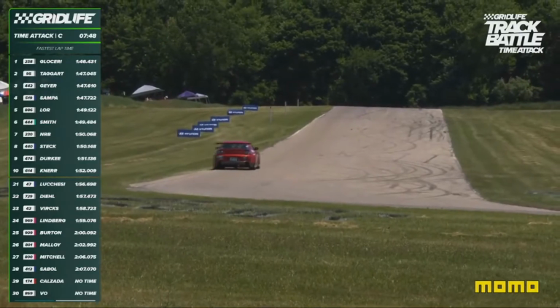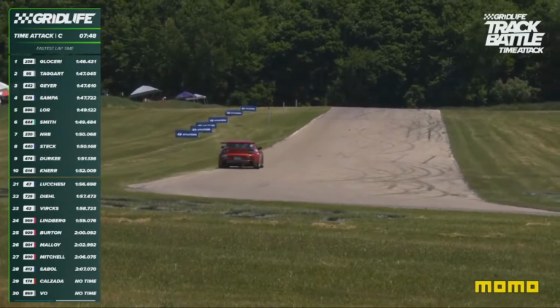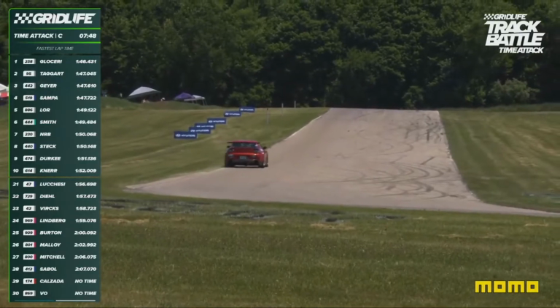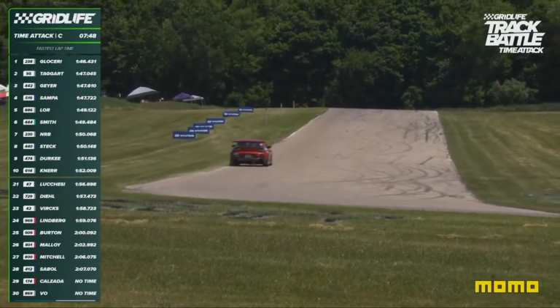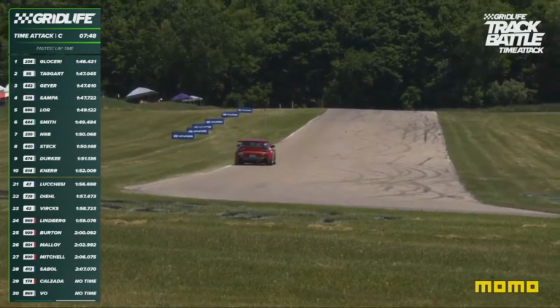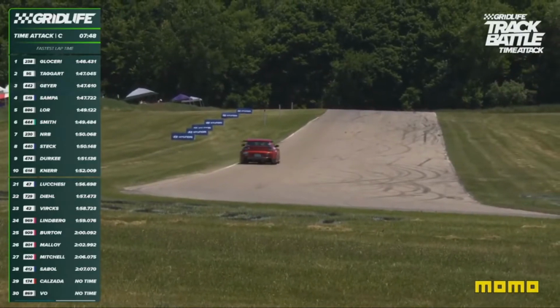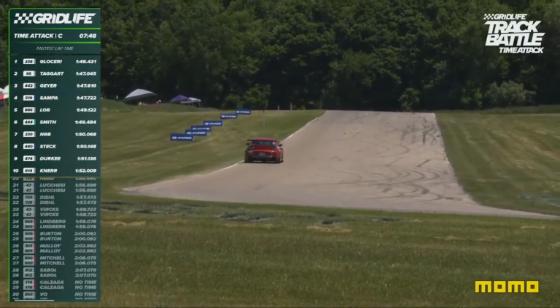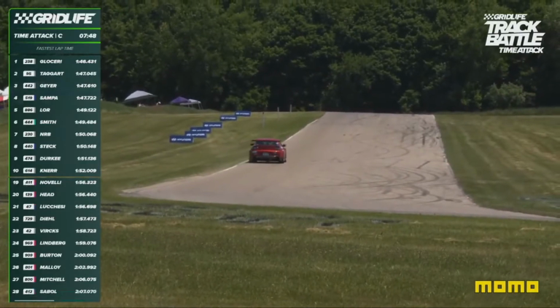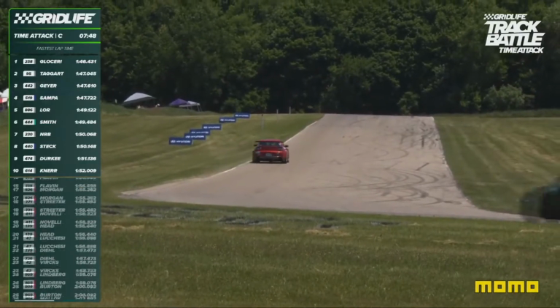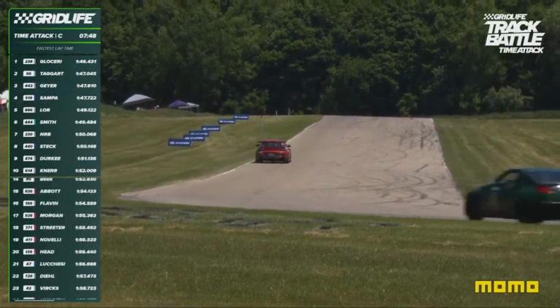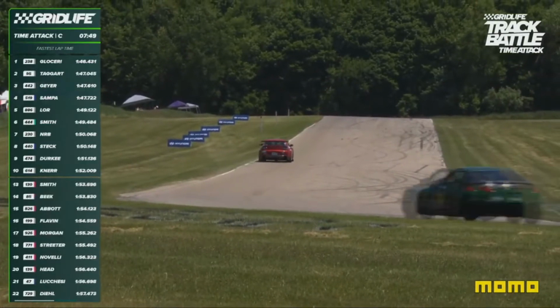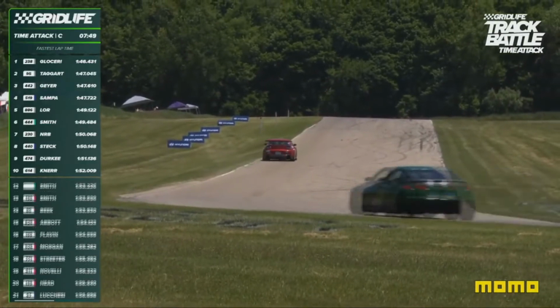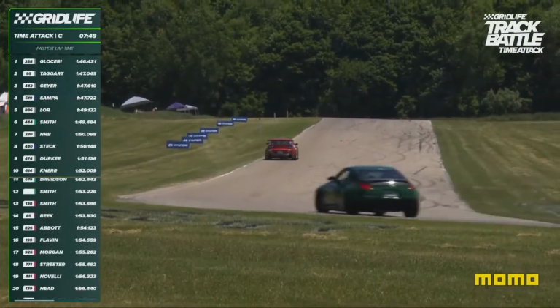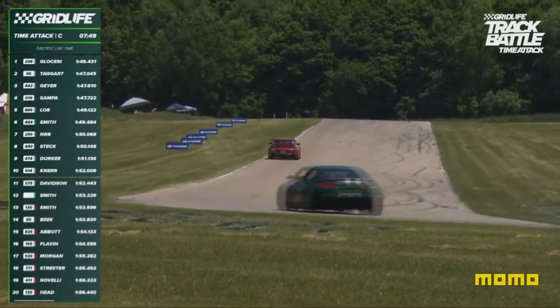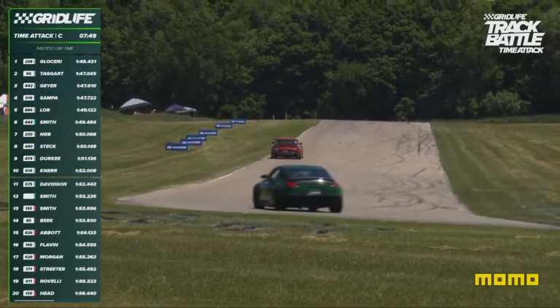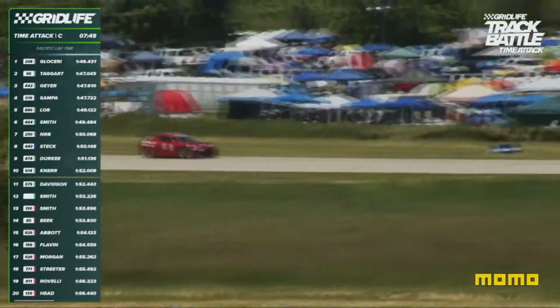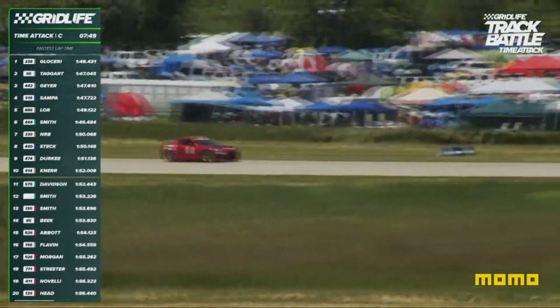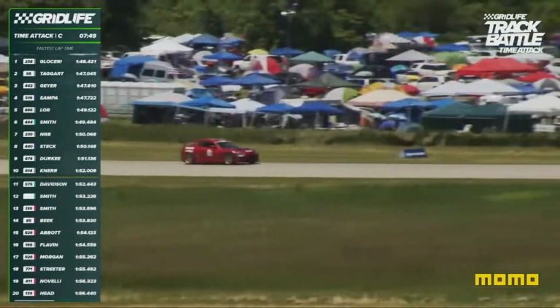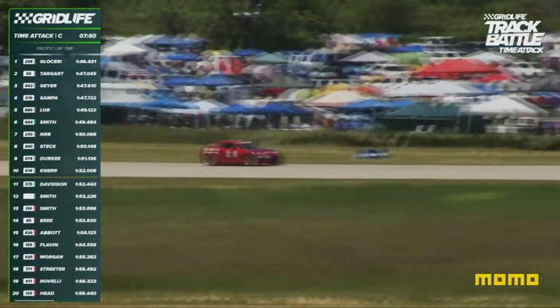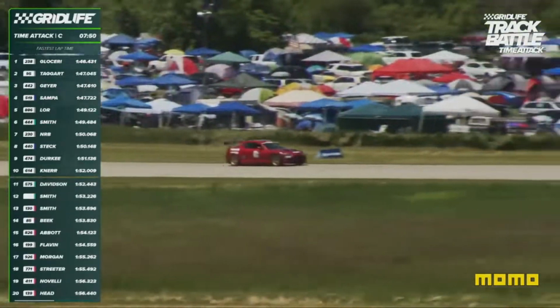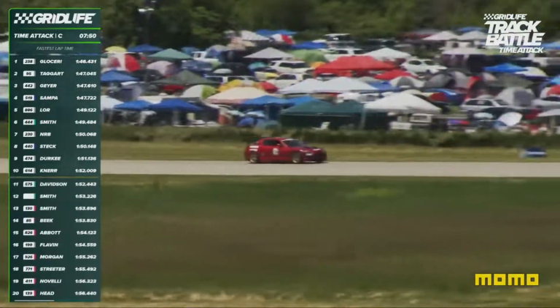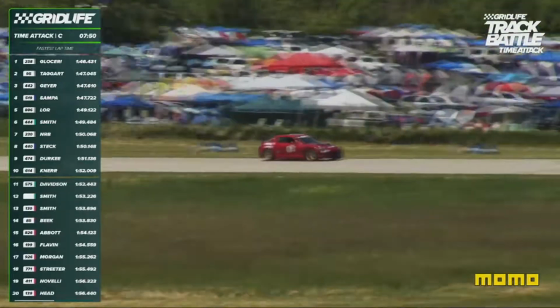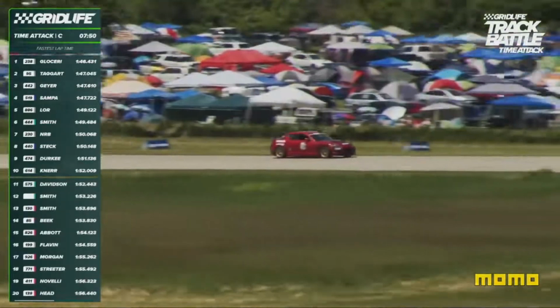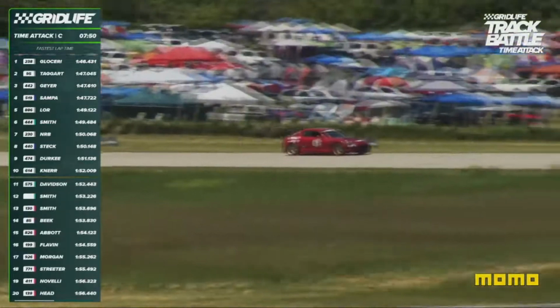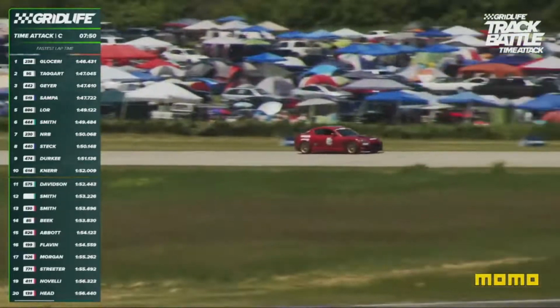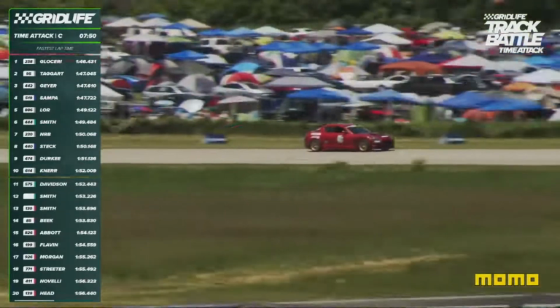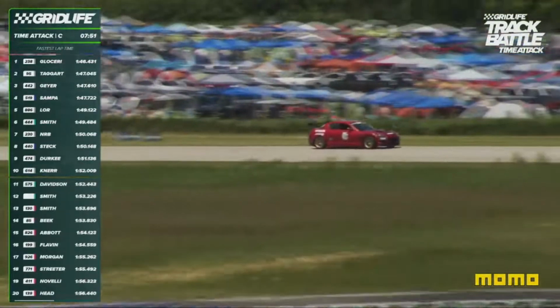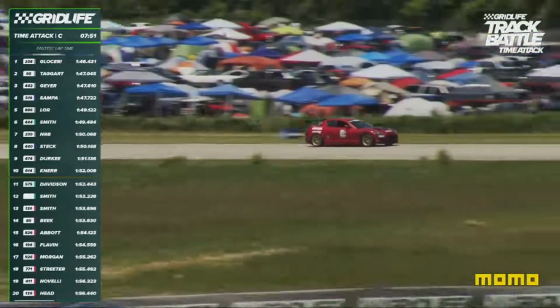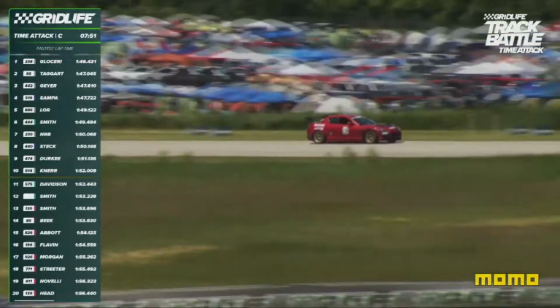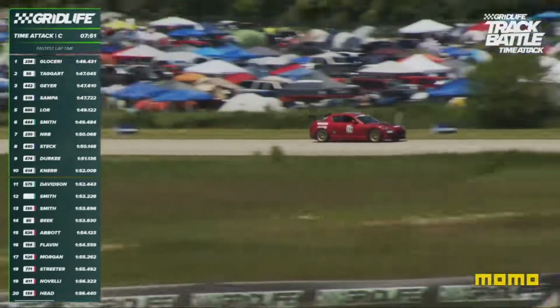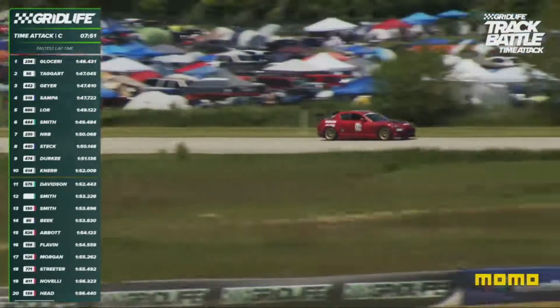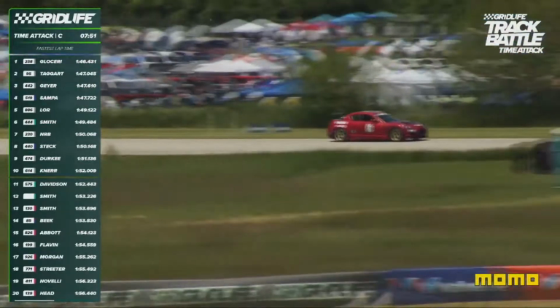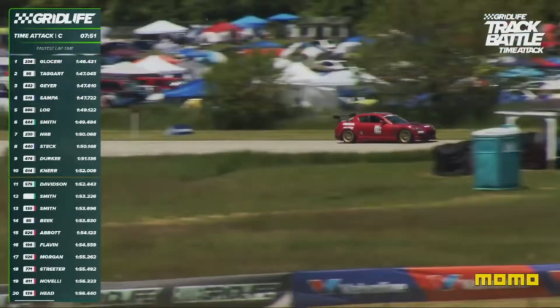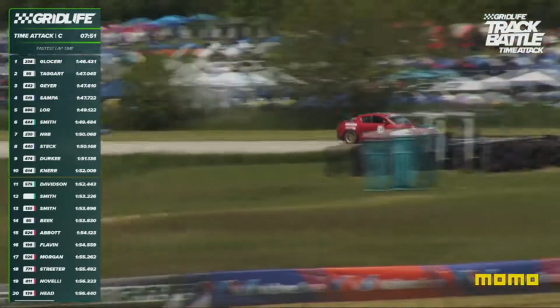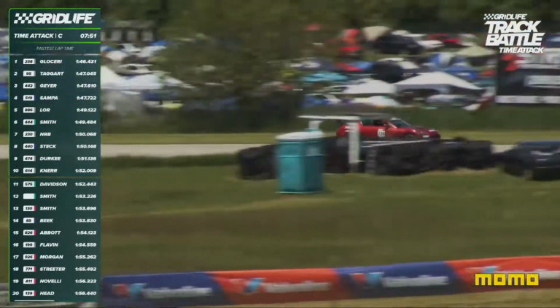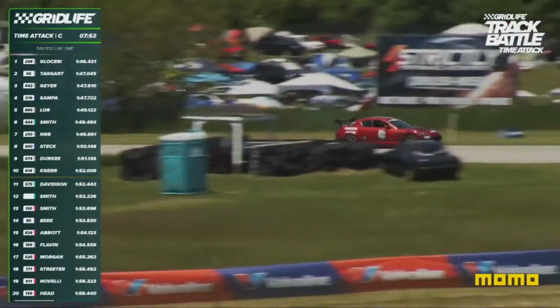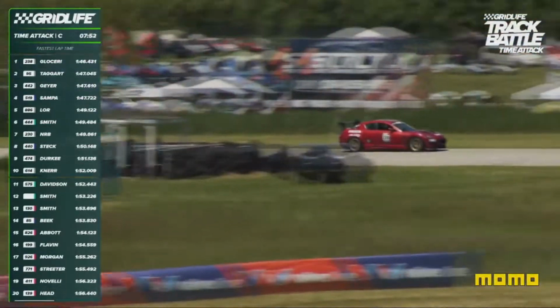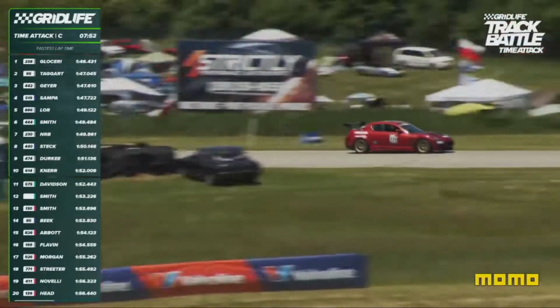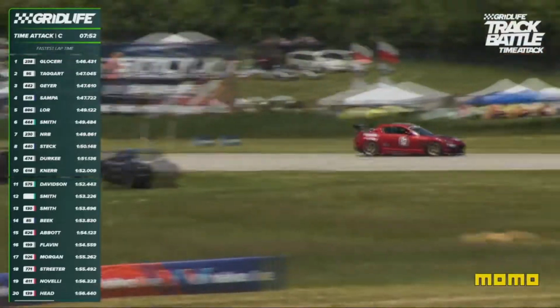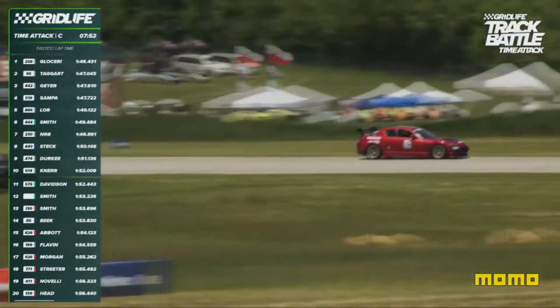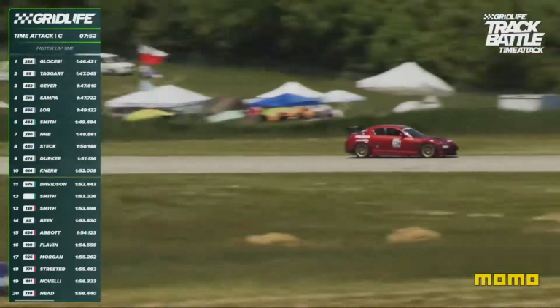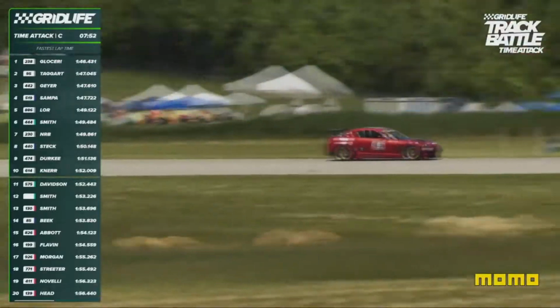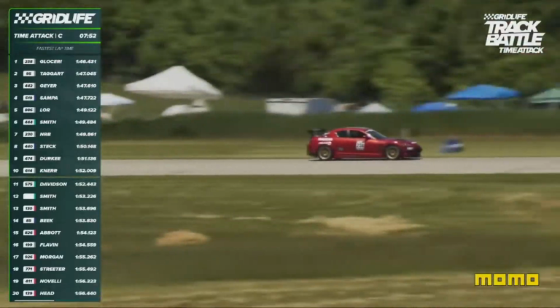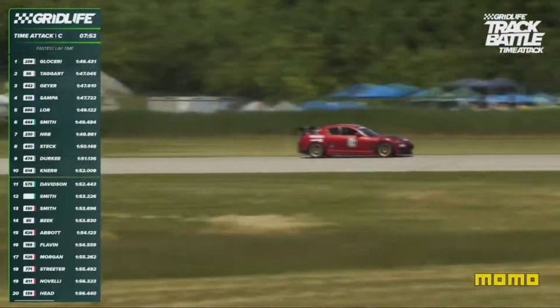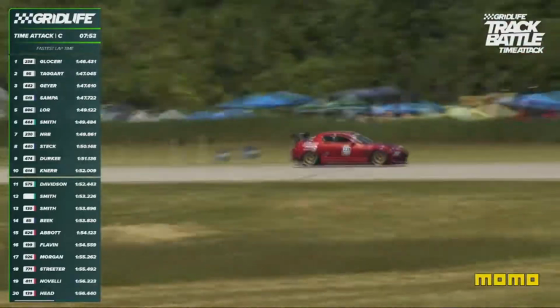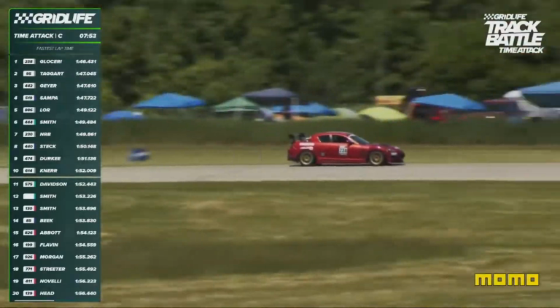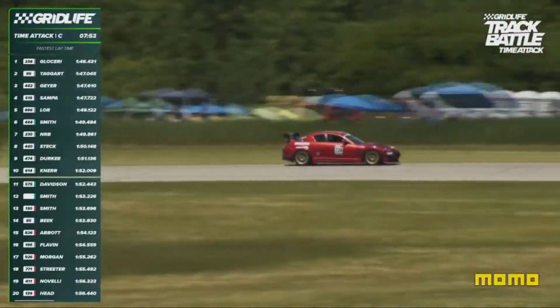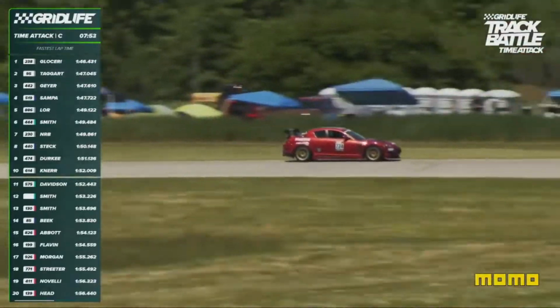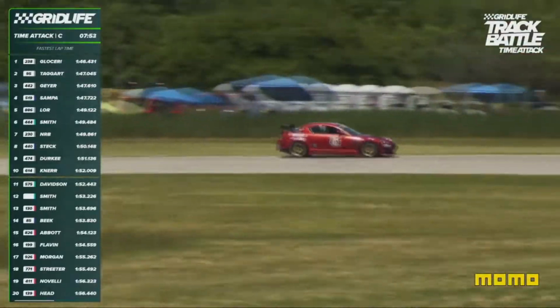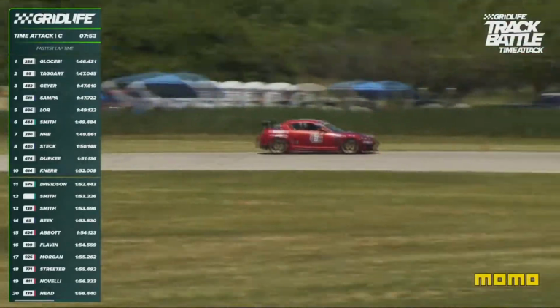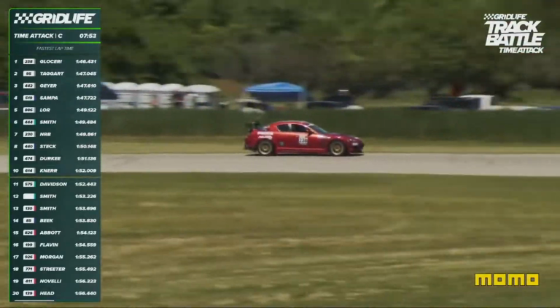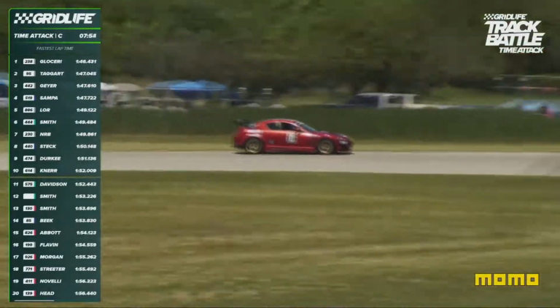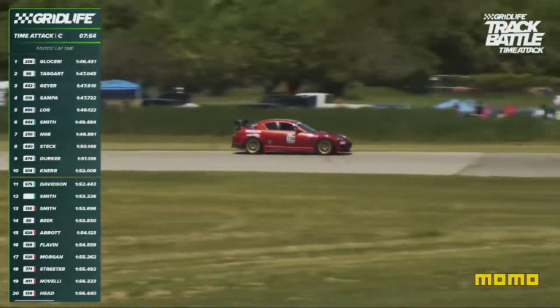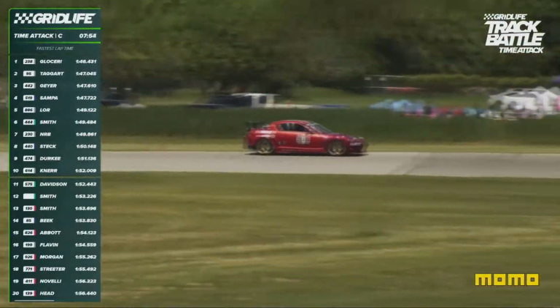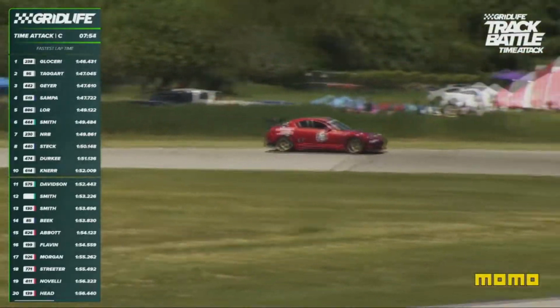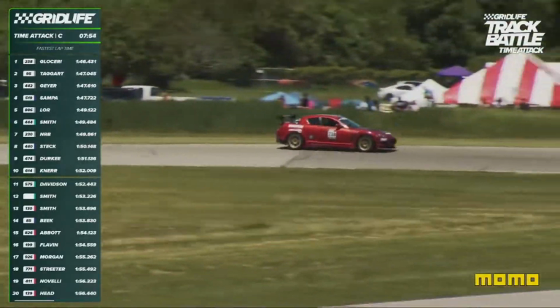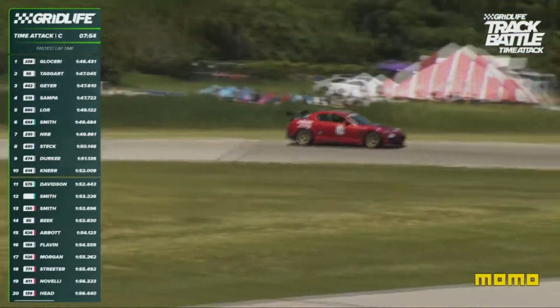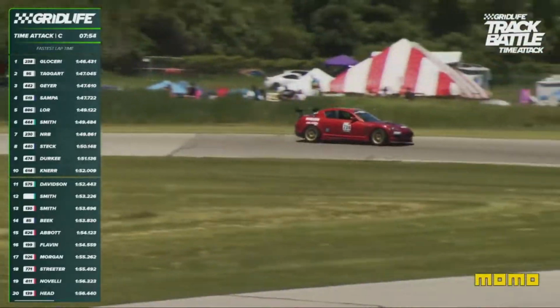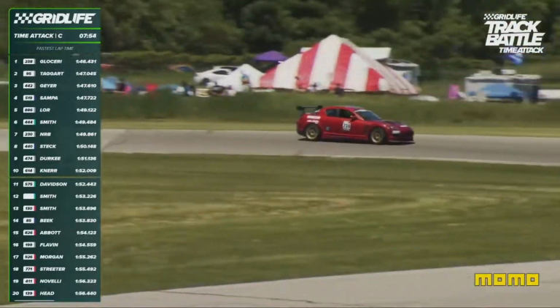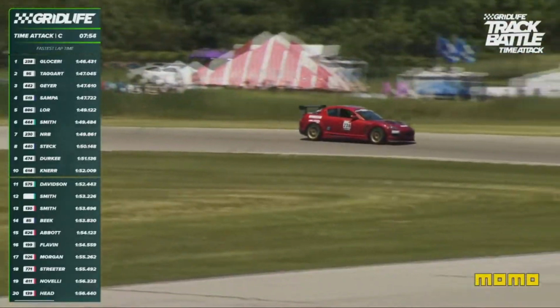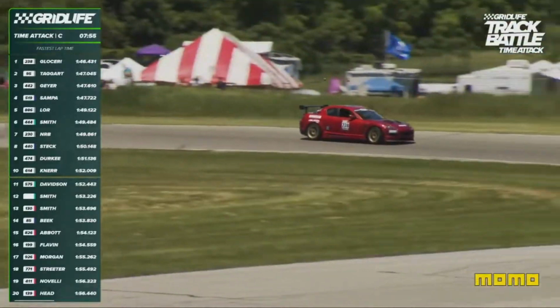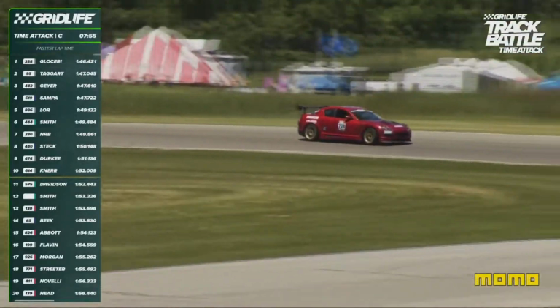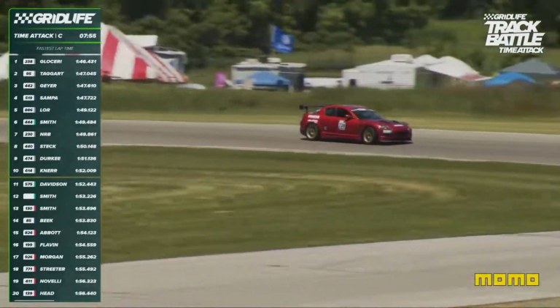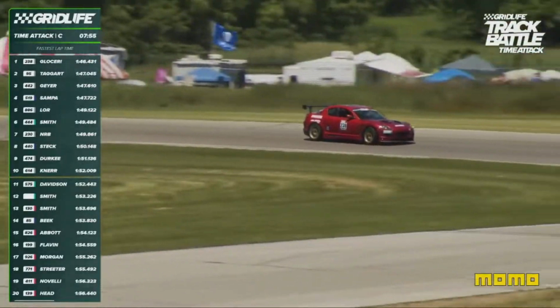Looking down the rest of the order — Taylor stacking the 440. That's a street class car, eighth overall in this session at 1:51.48.